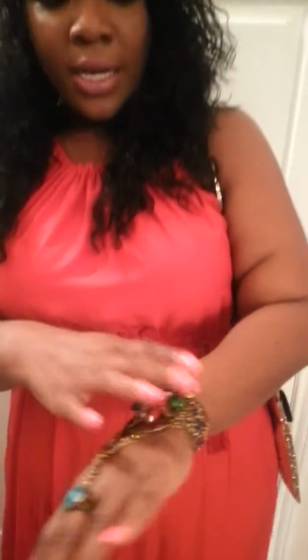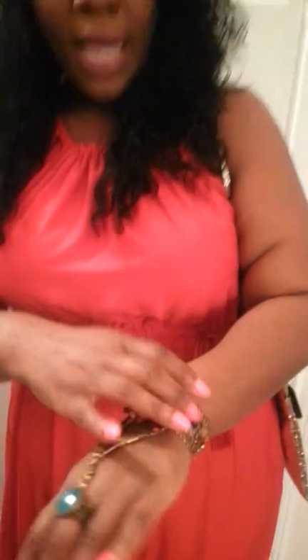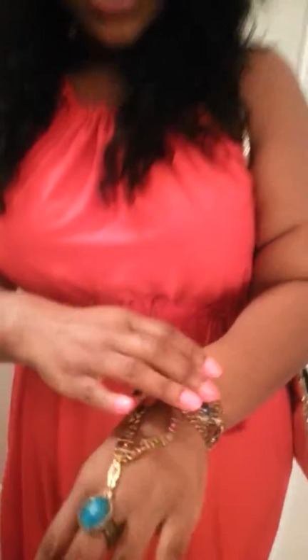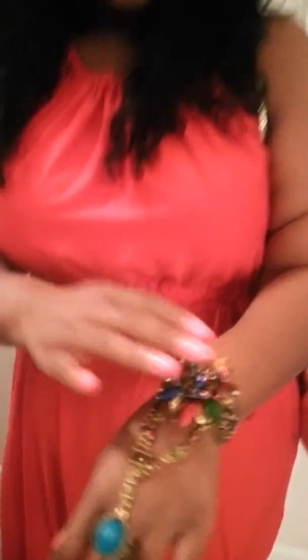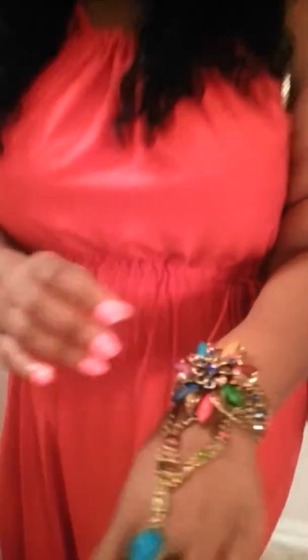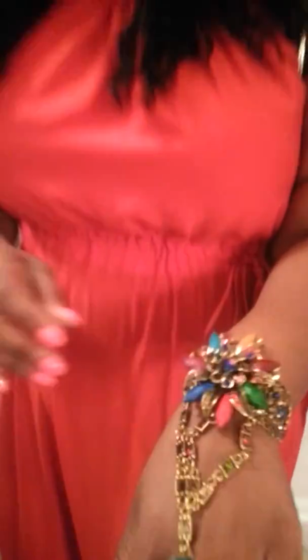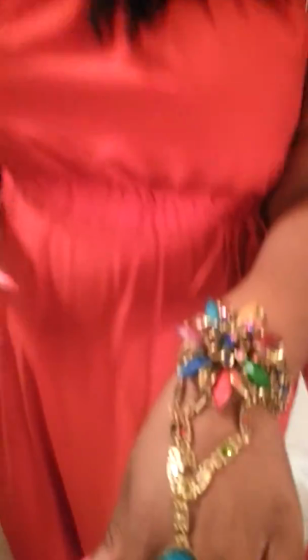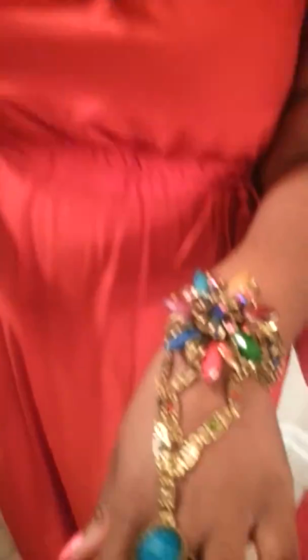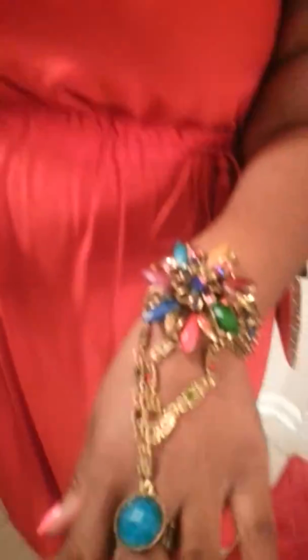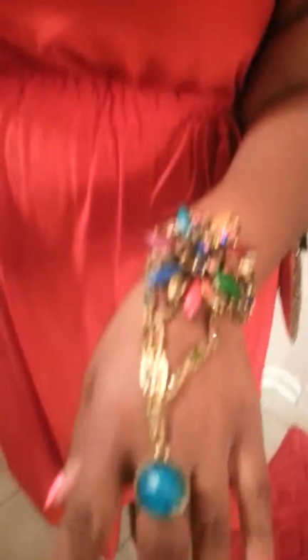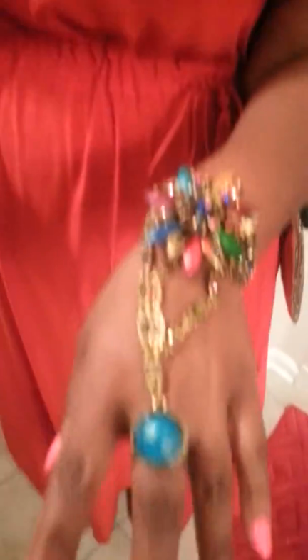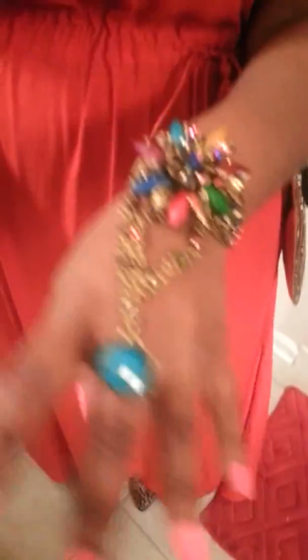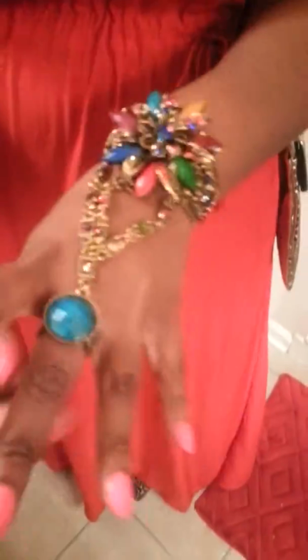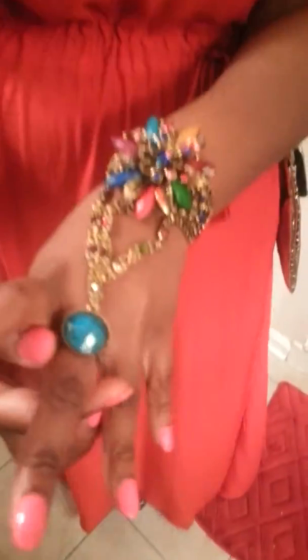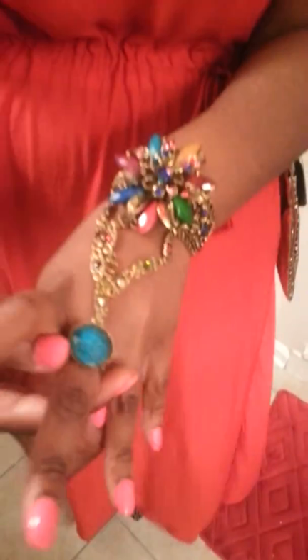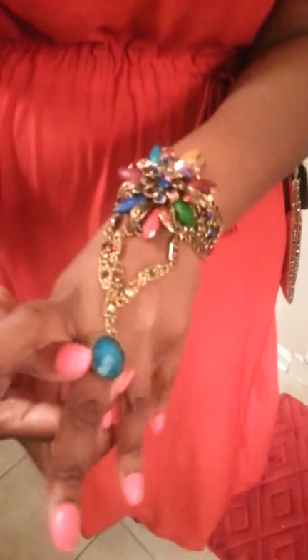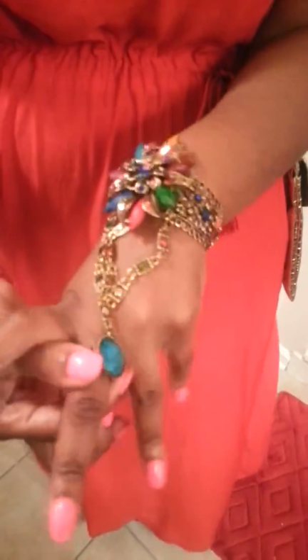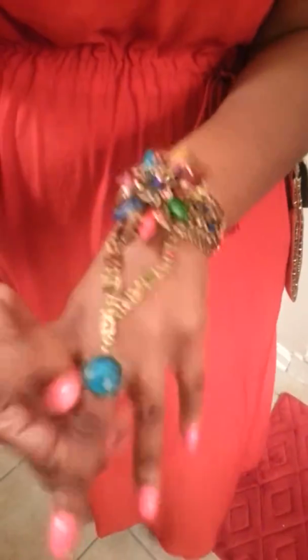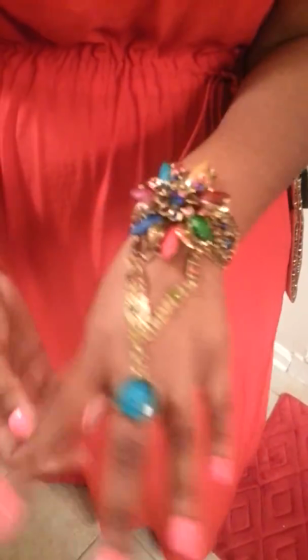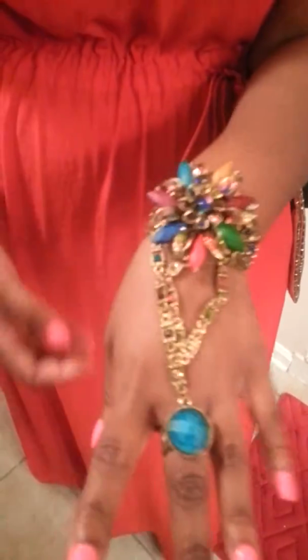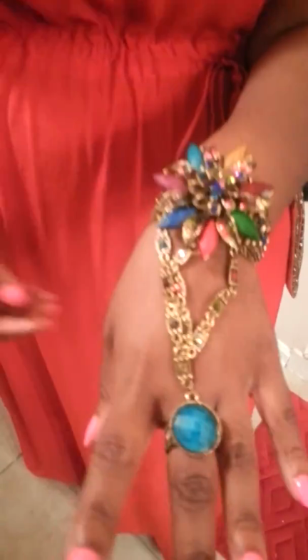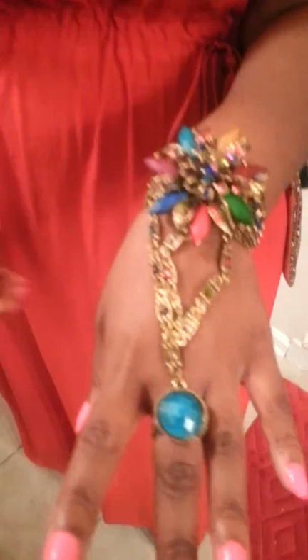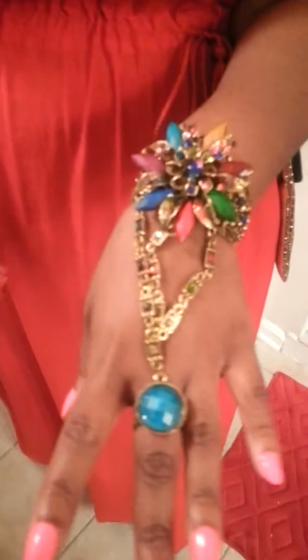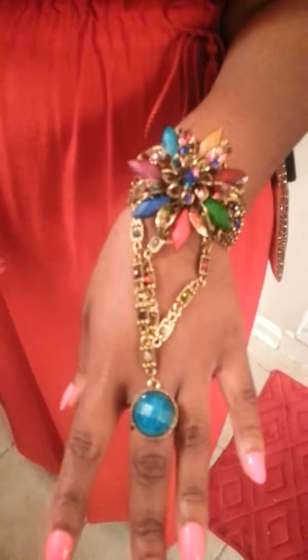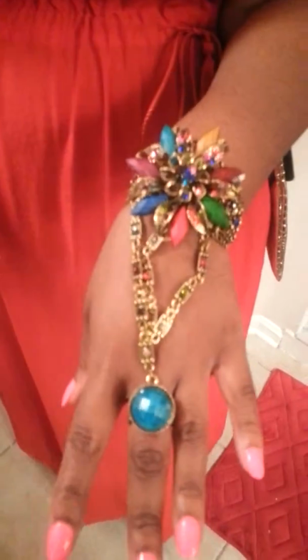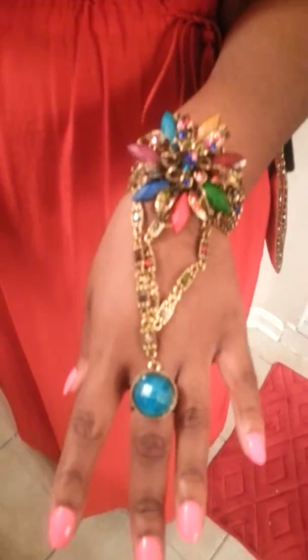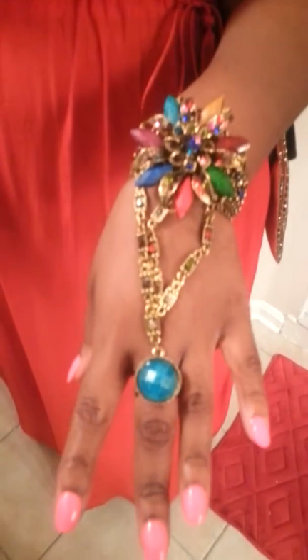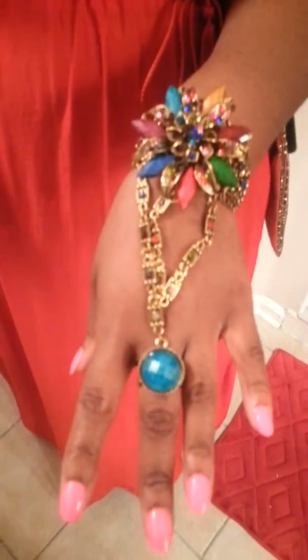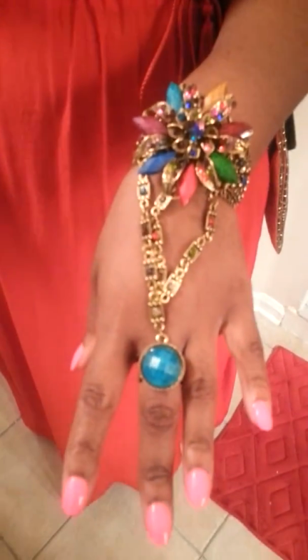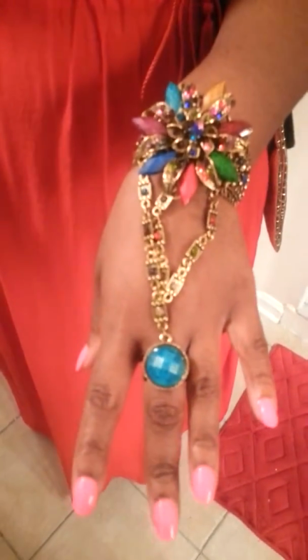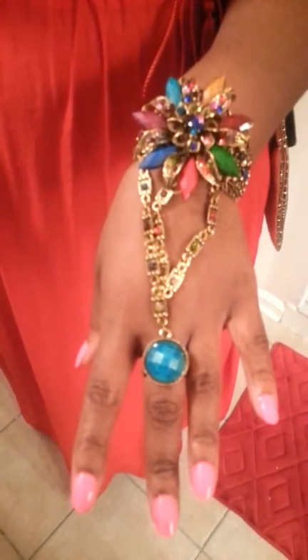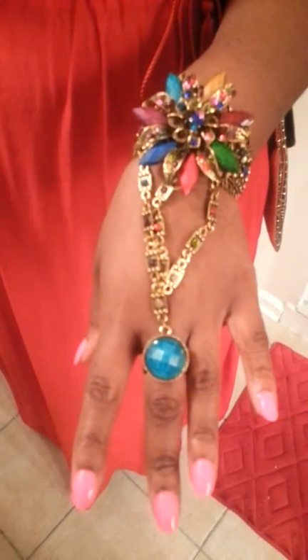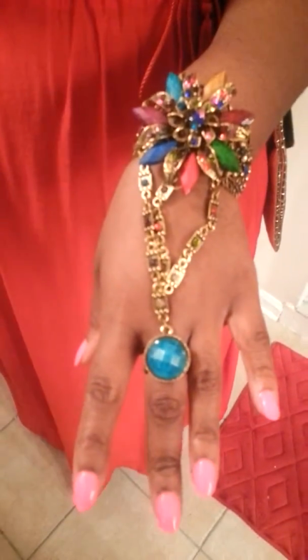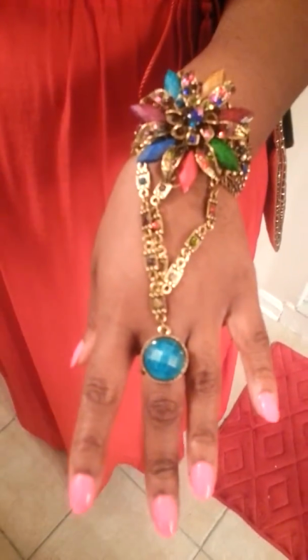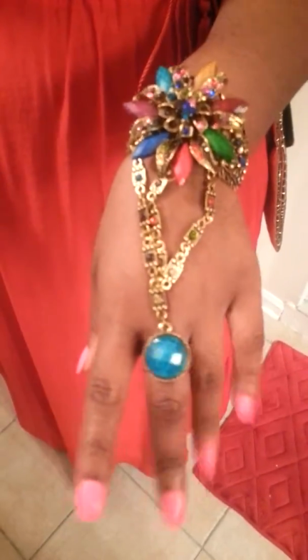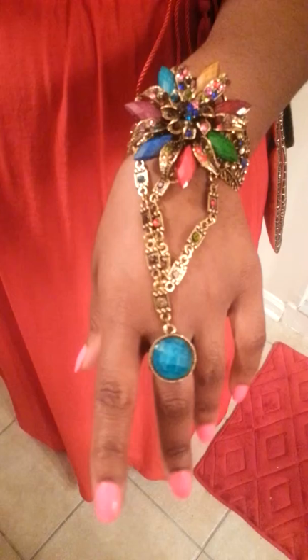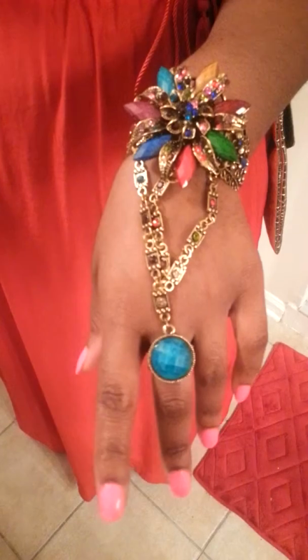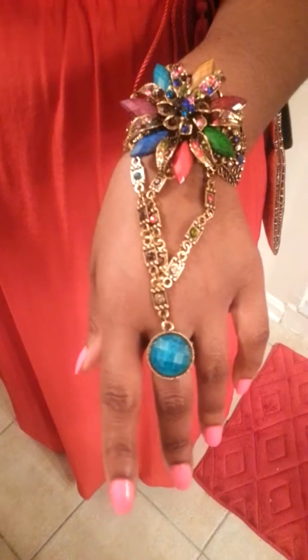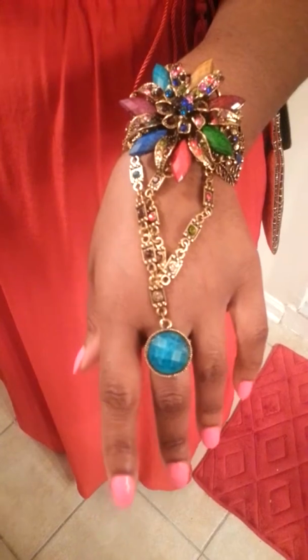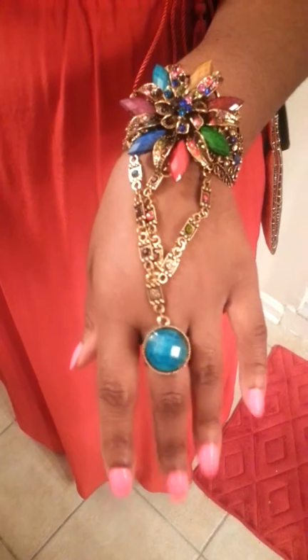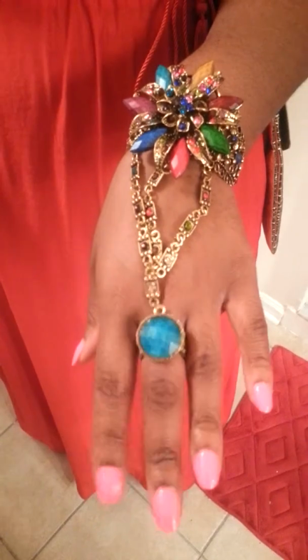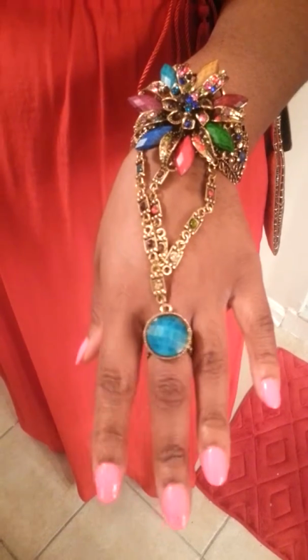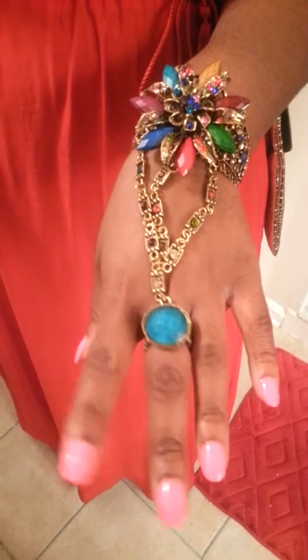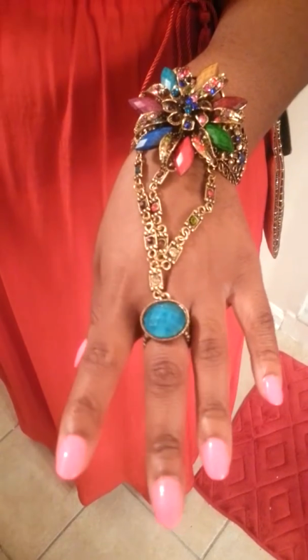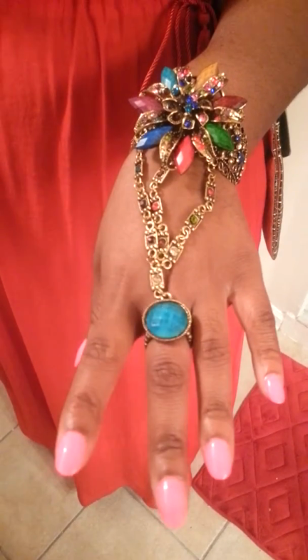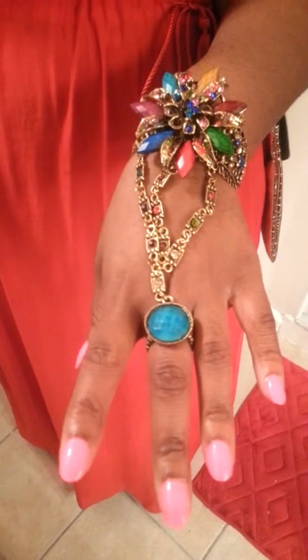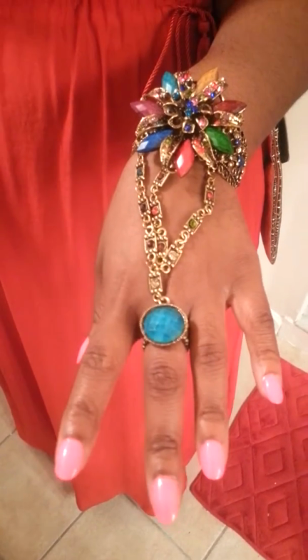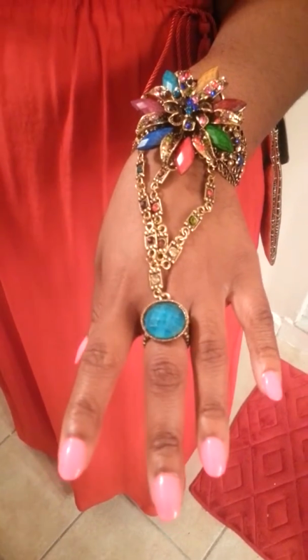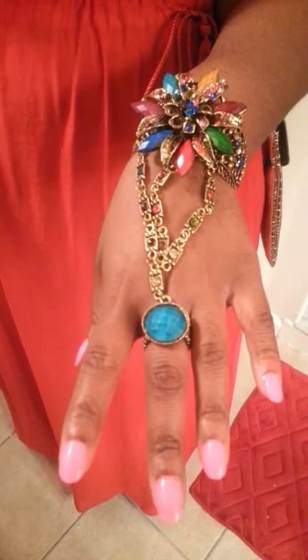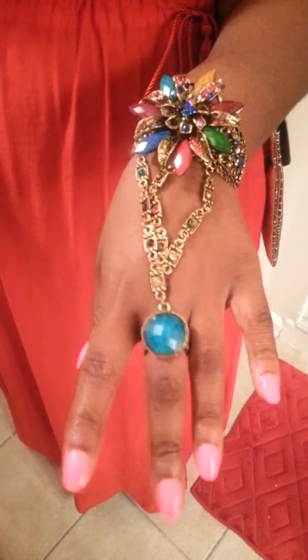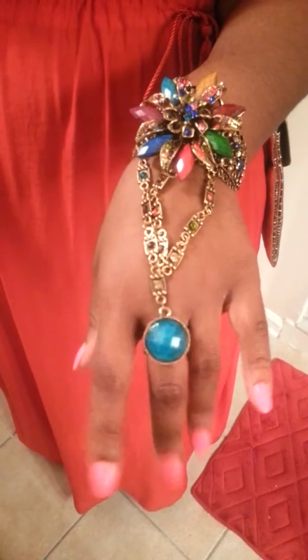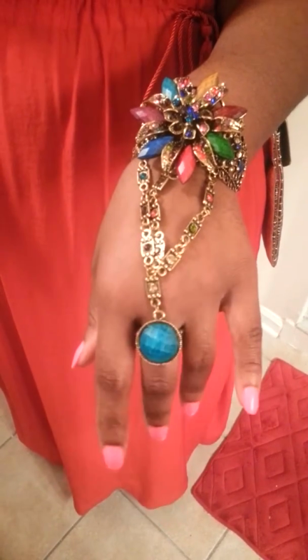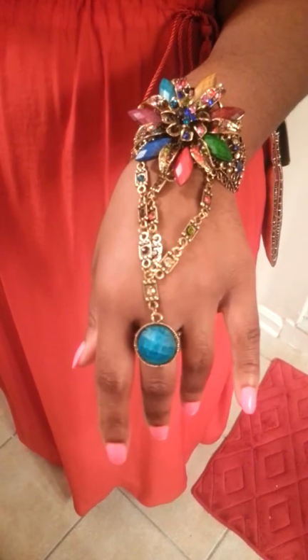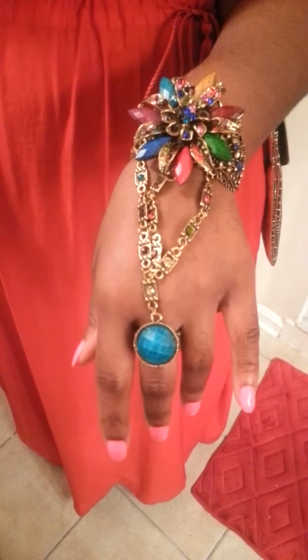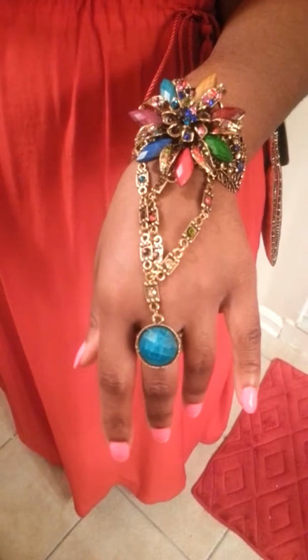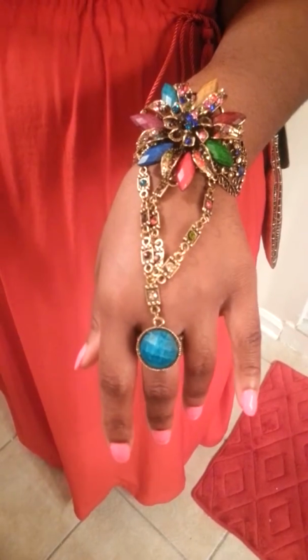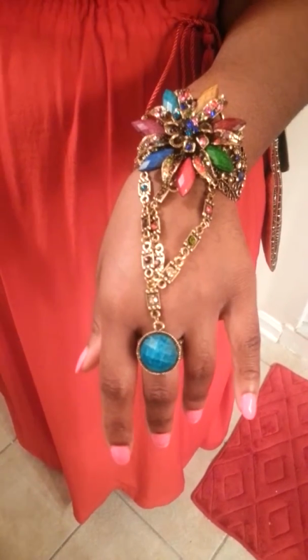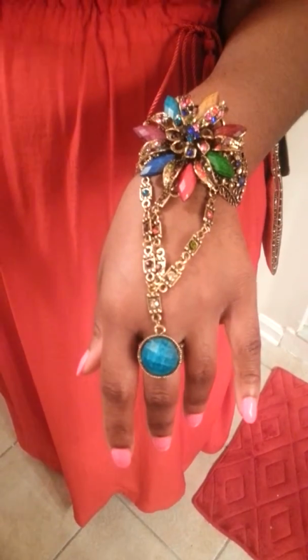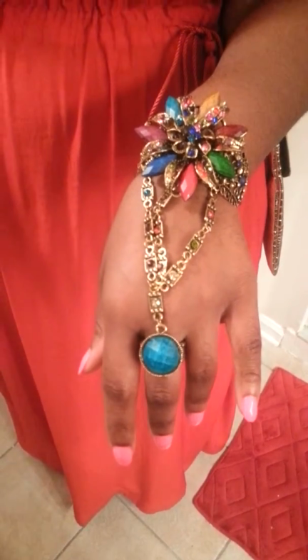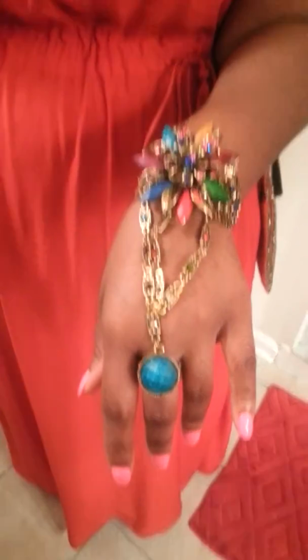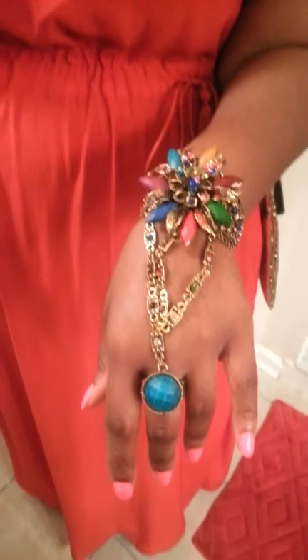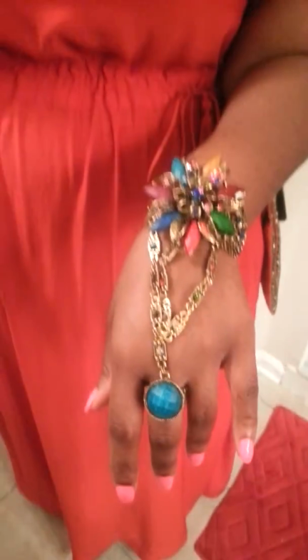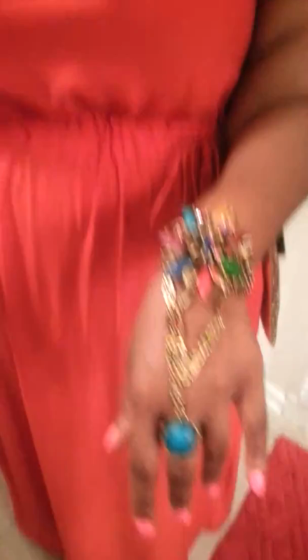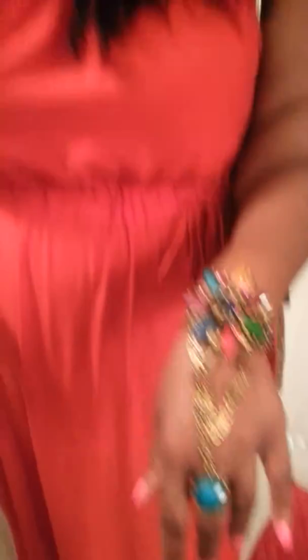Next is this little bracelet I got. I got this bracelet from the straw market when I went to the Bahamas on a cruise.